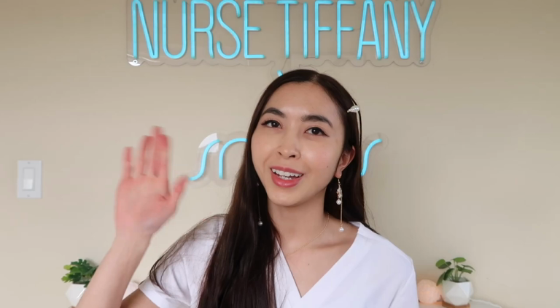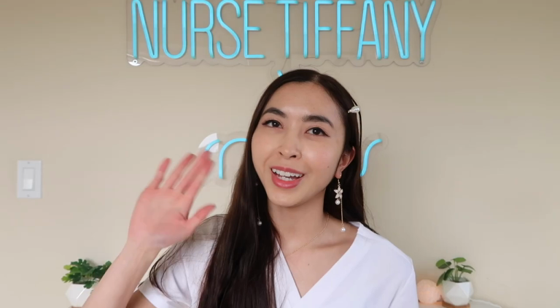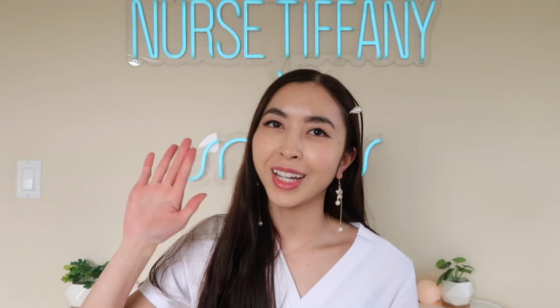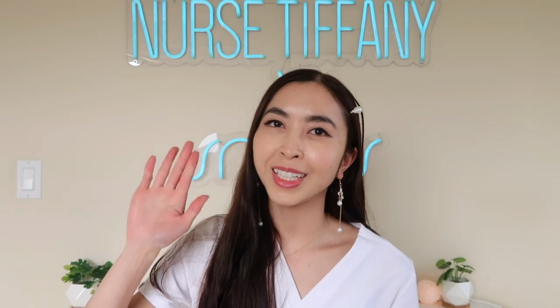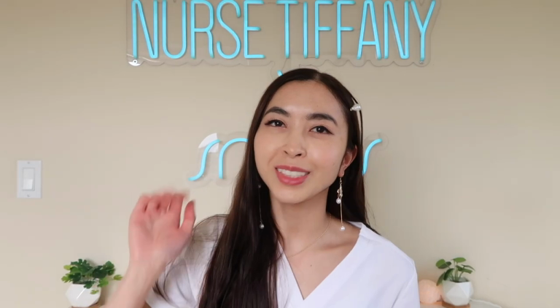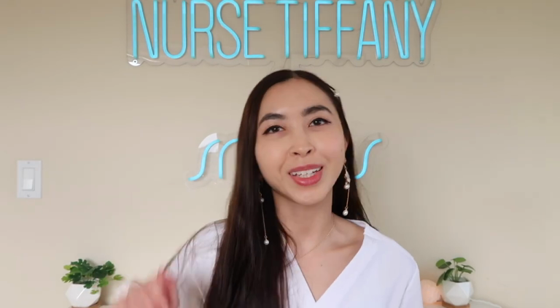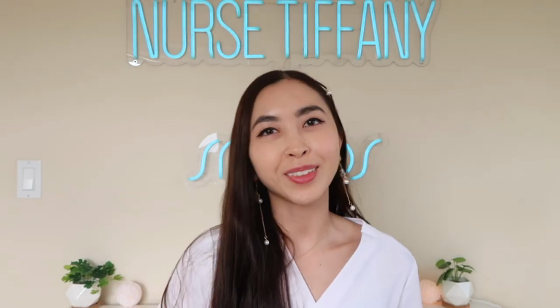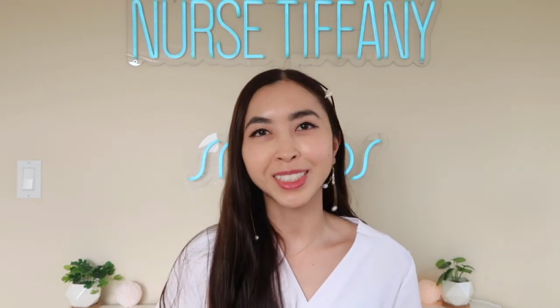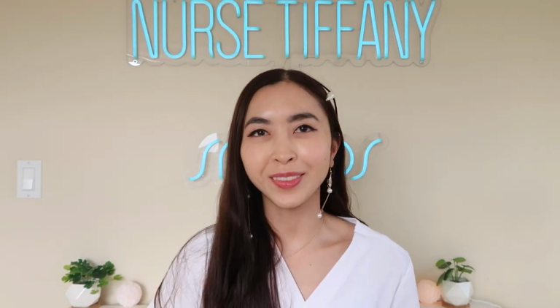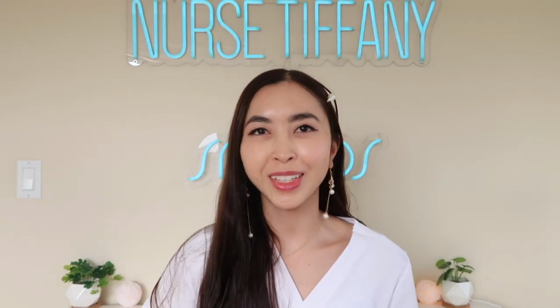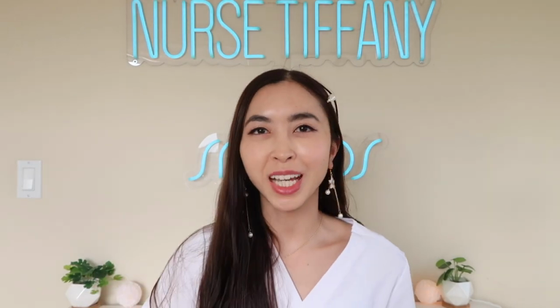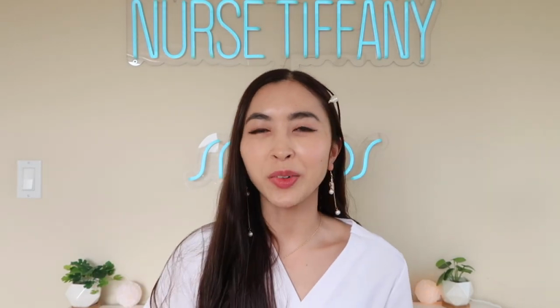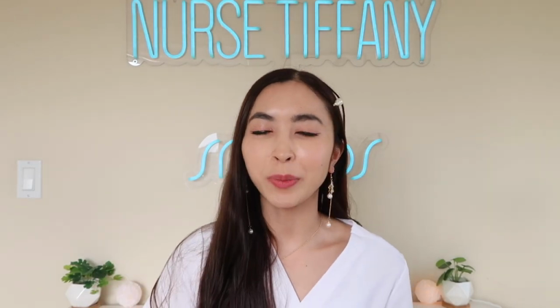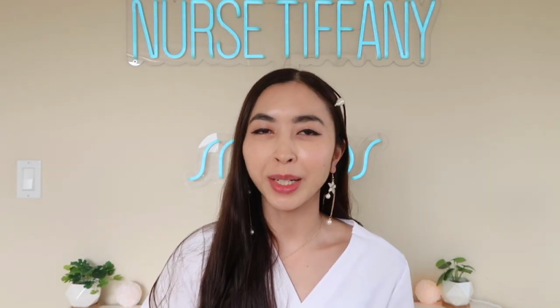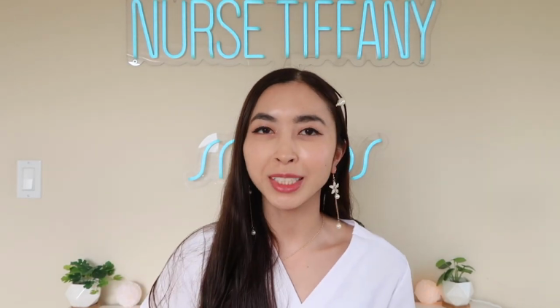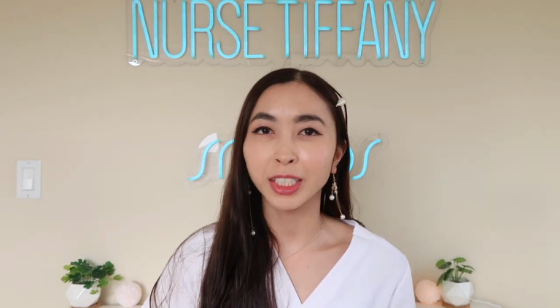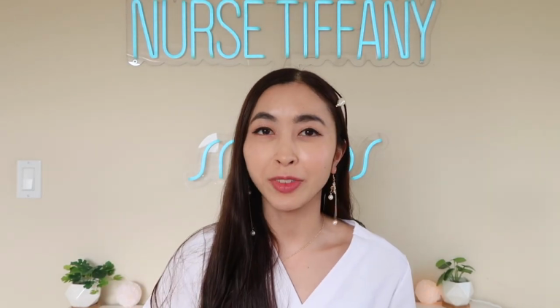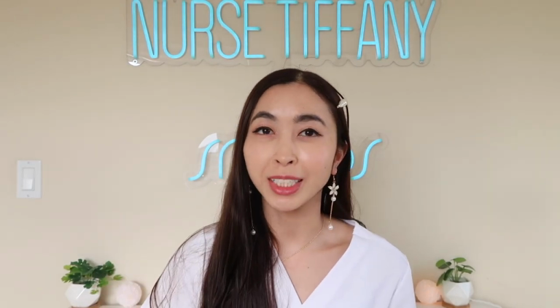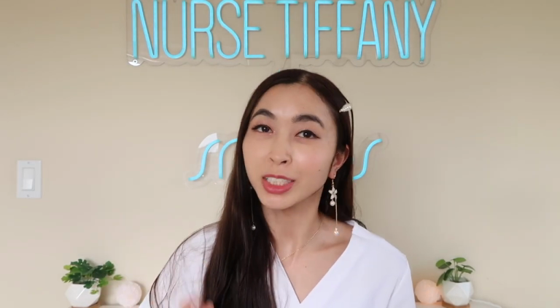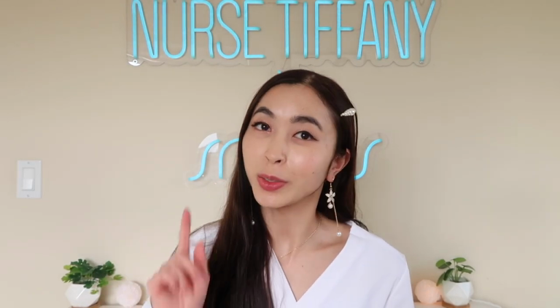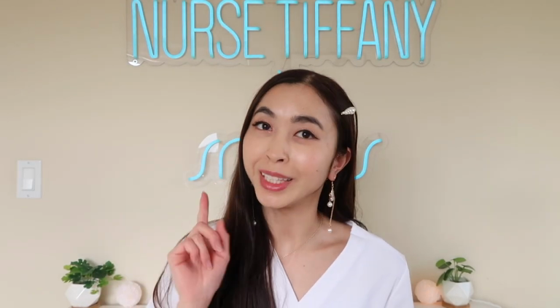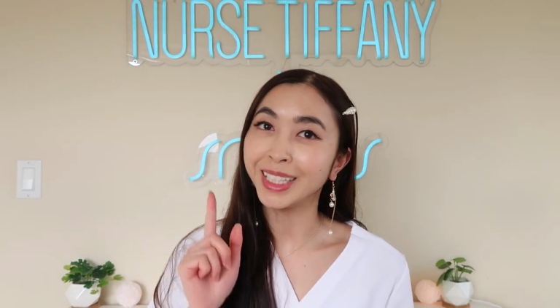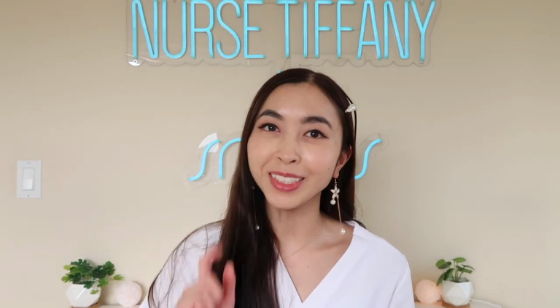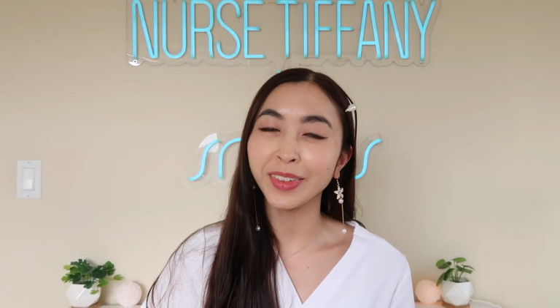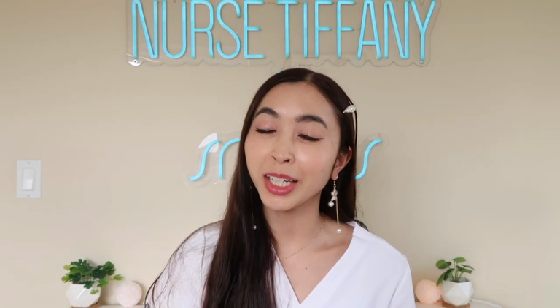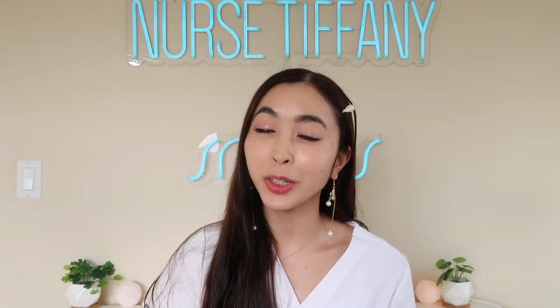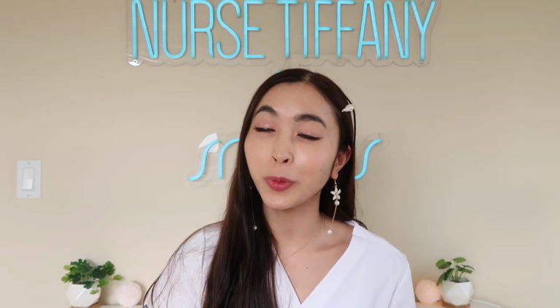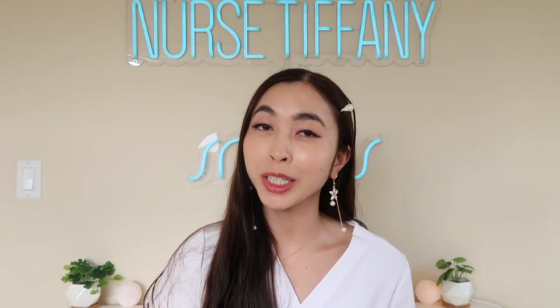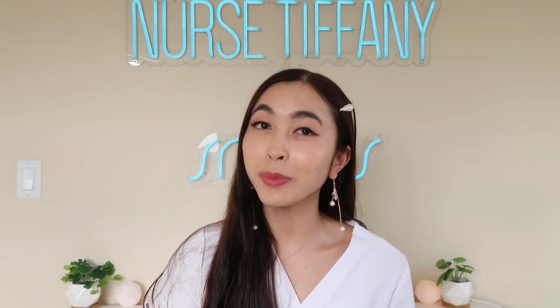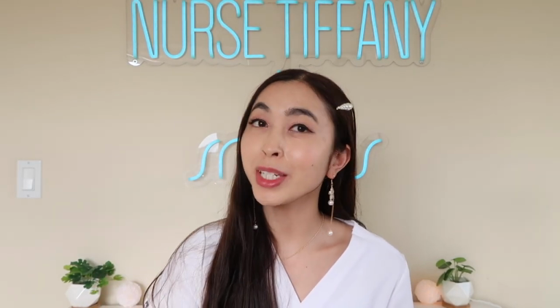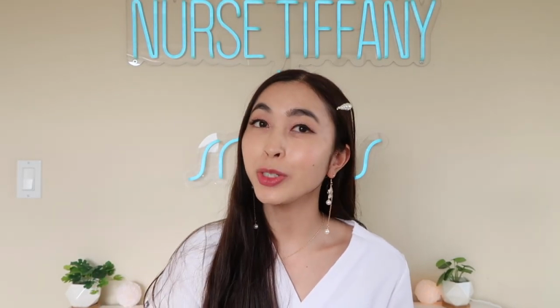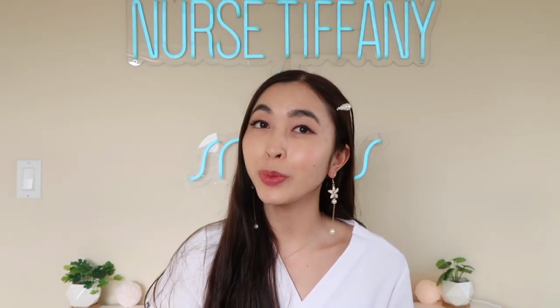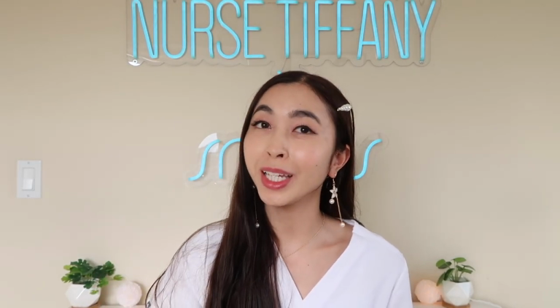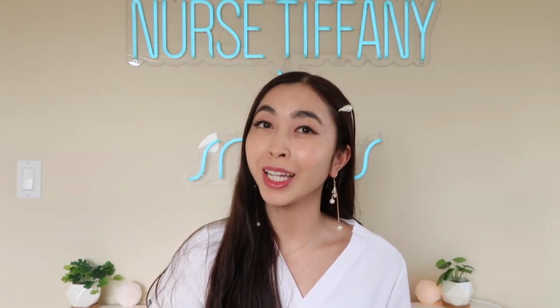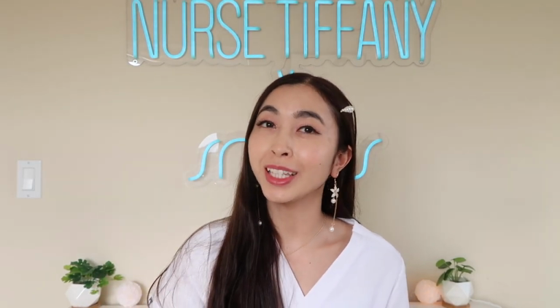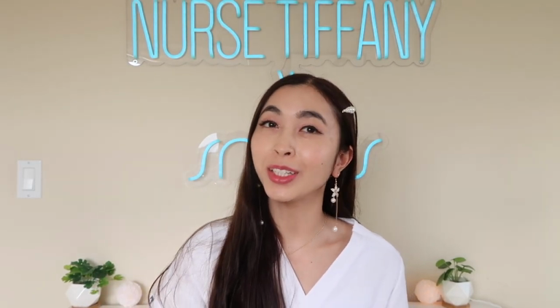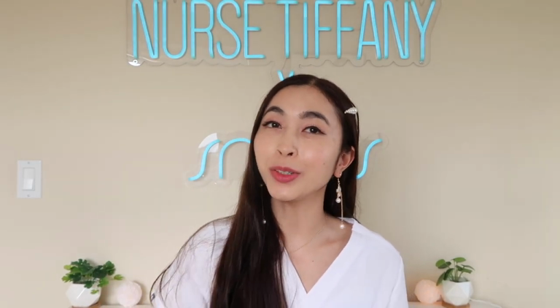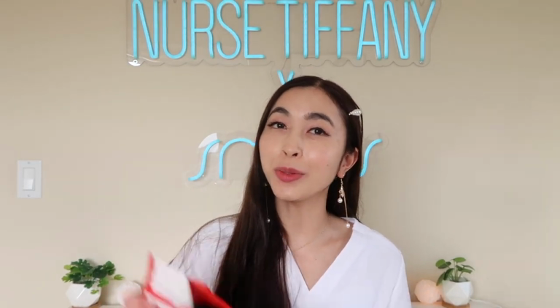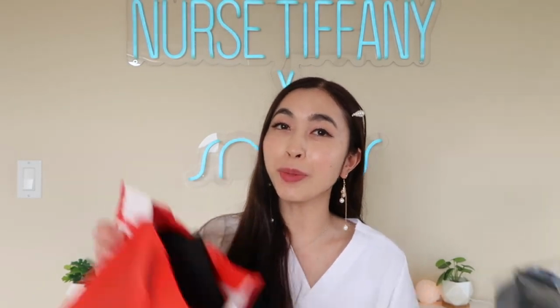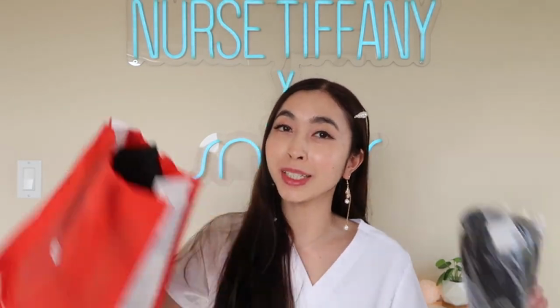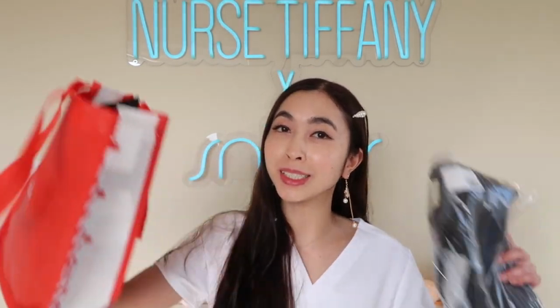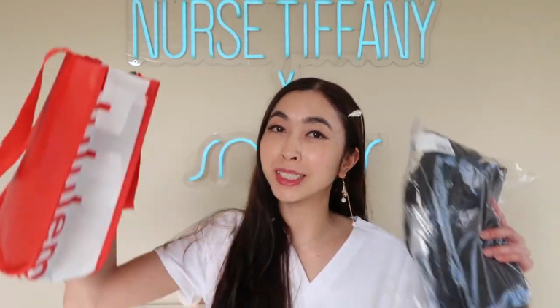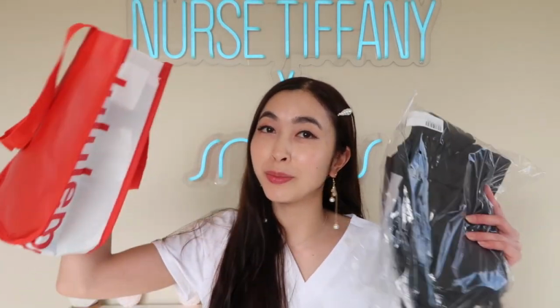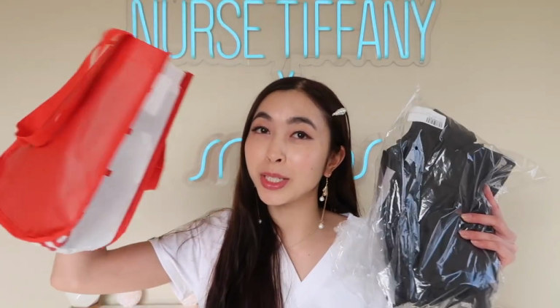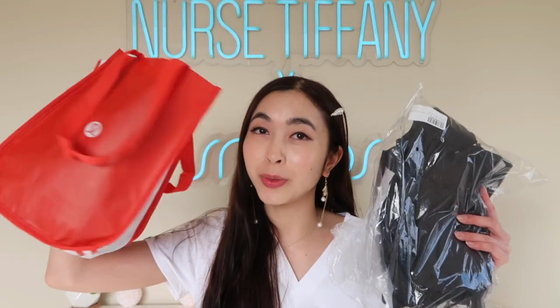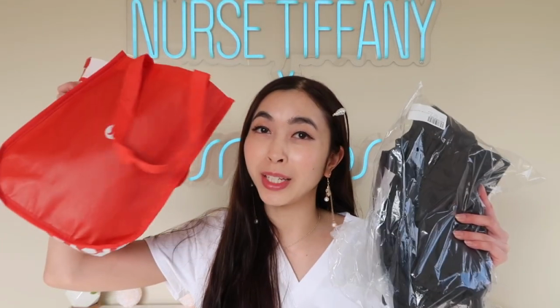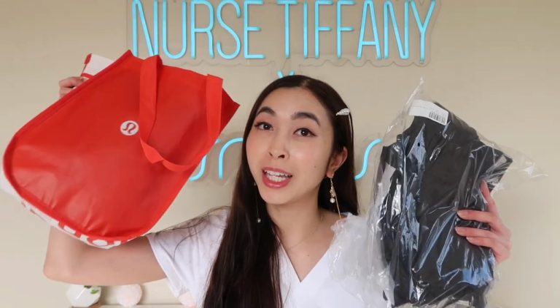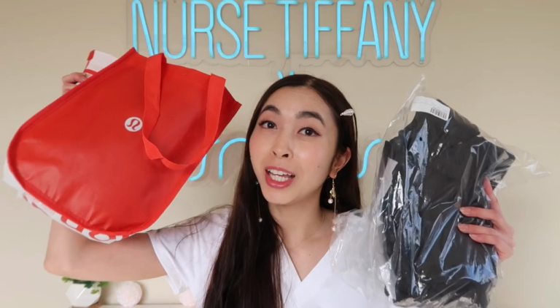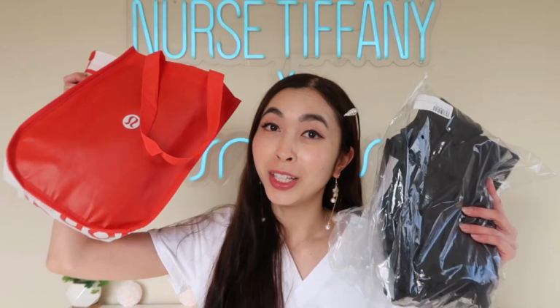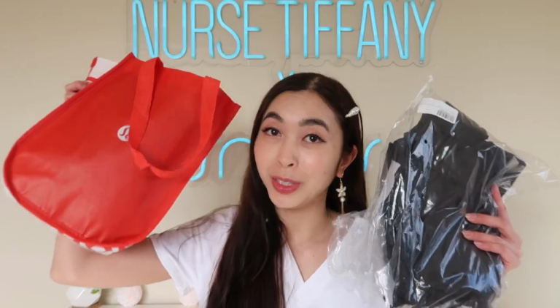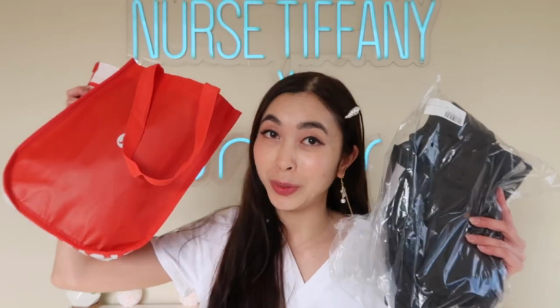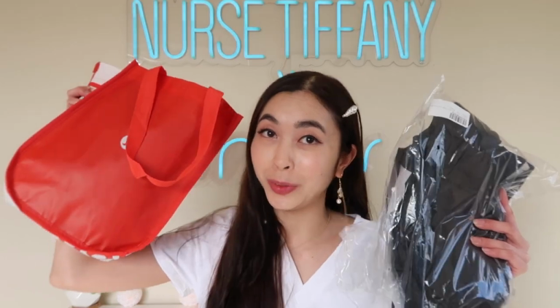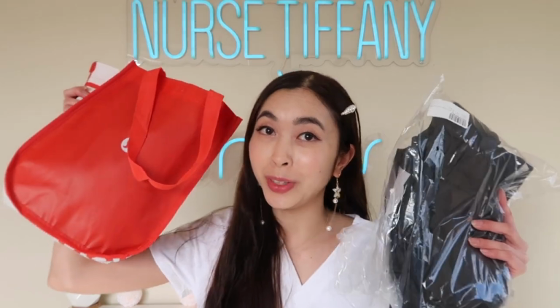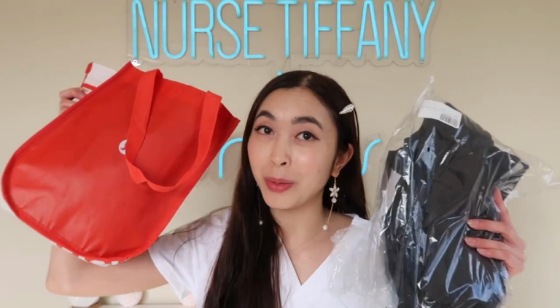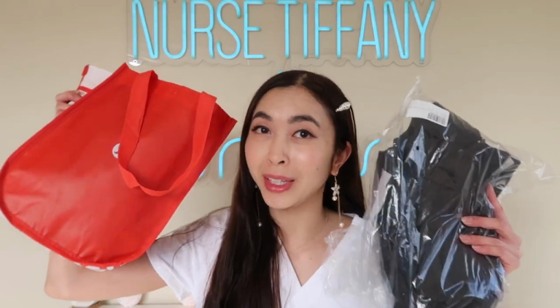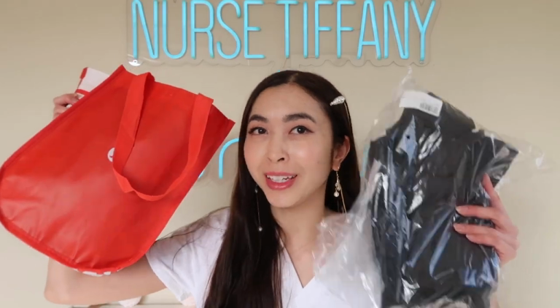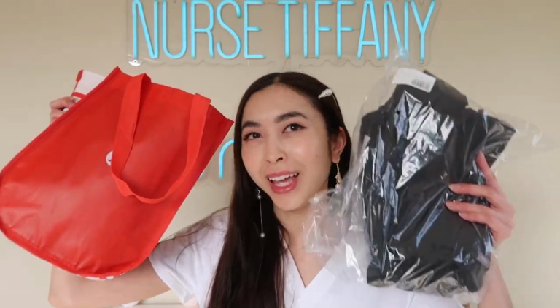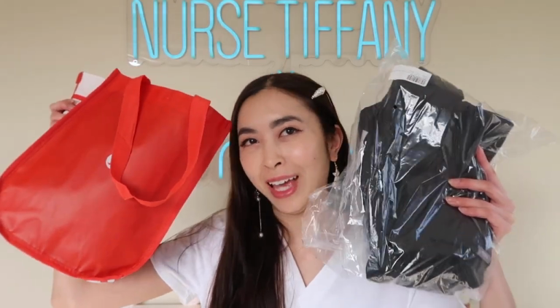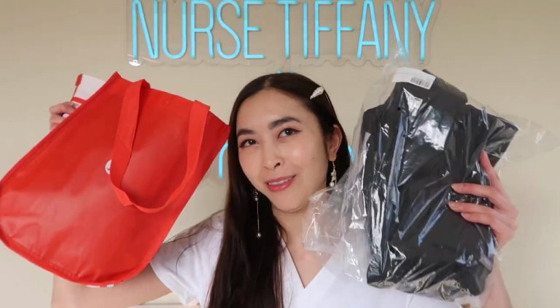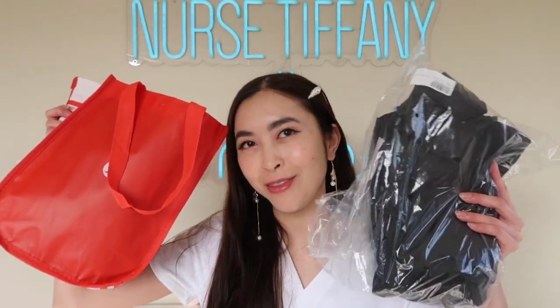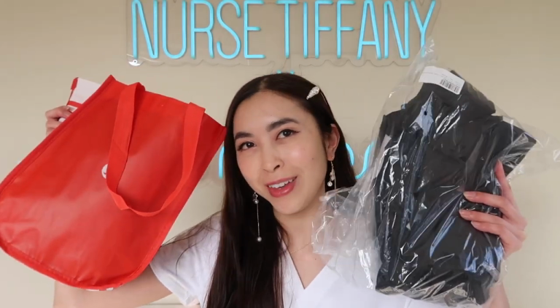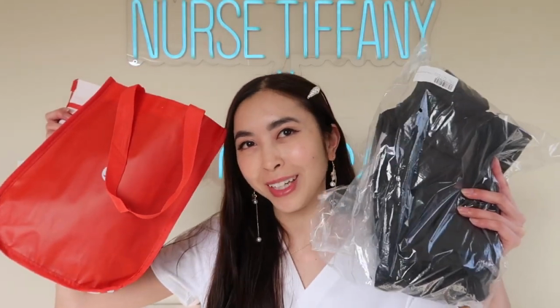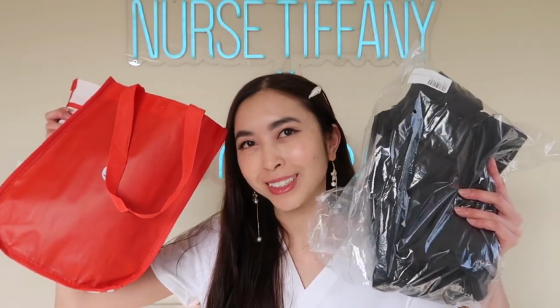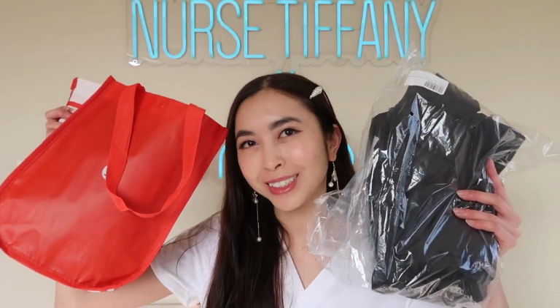Hi guys, my name is Tiffany and welcome back to another video. In this video, we're going to be doing a little comparison between Lululemon and Figs.